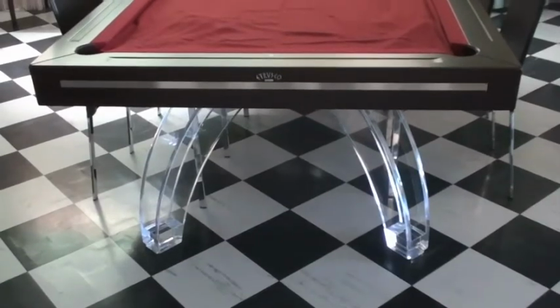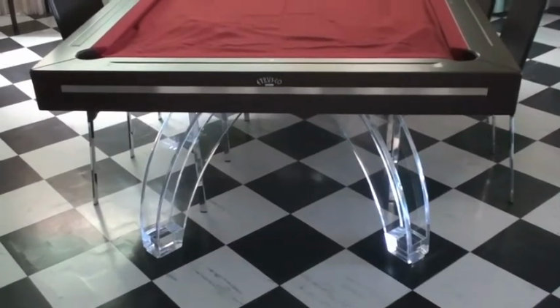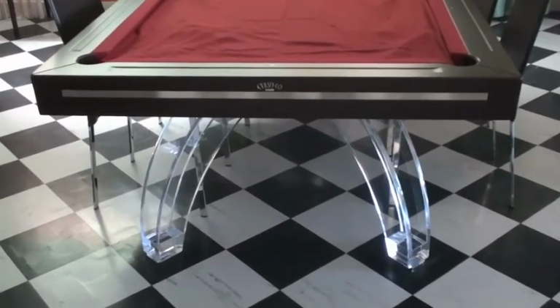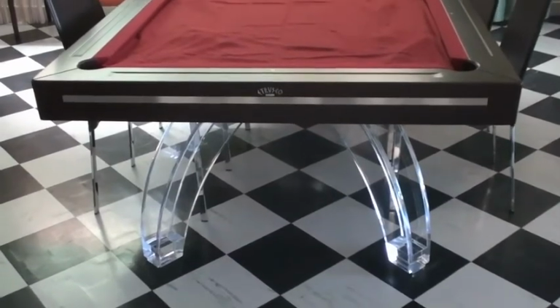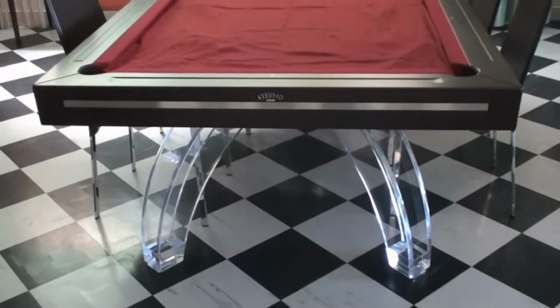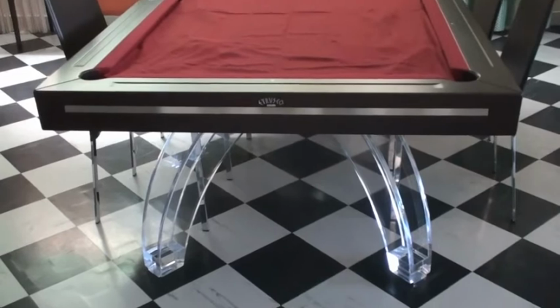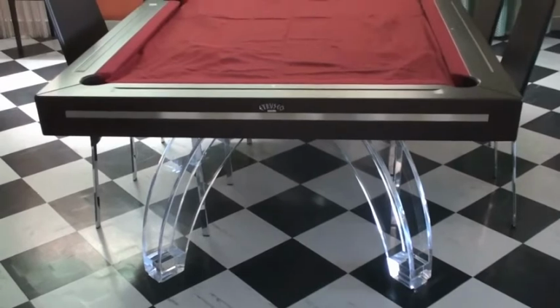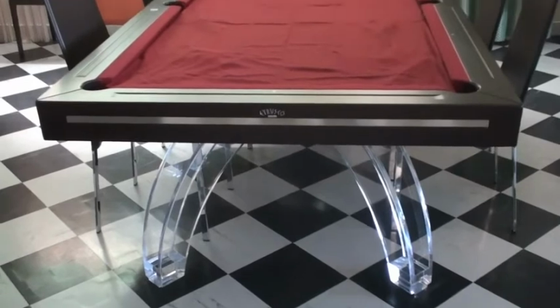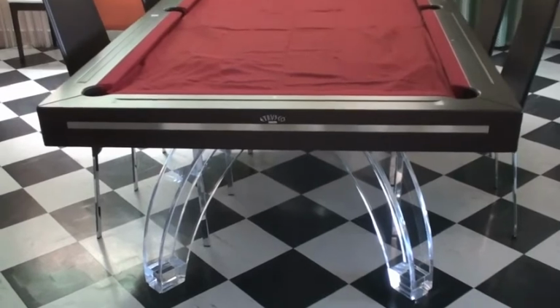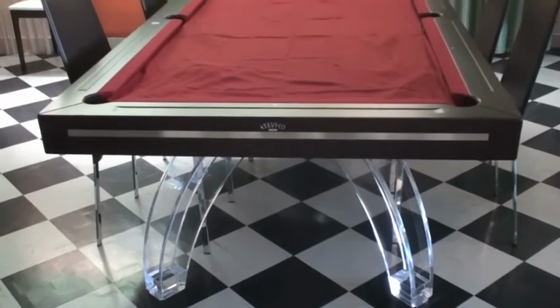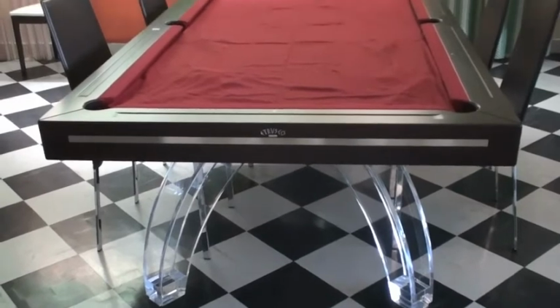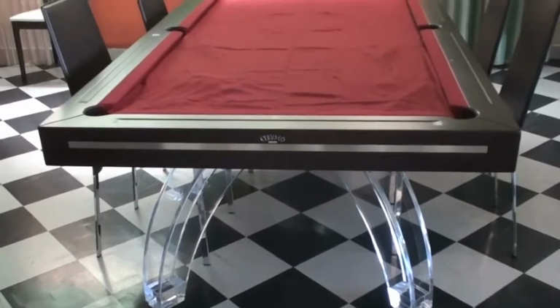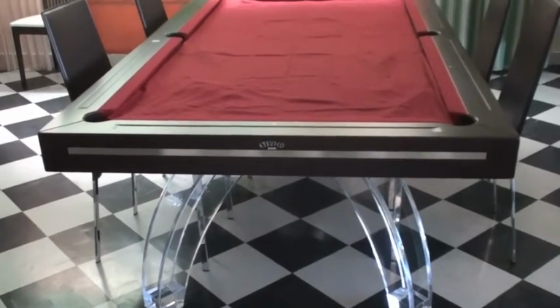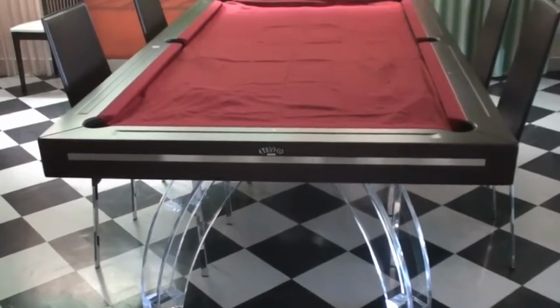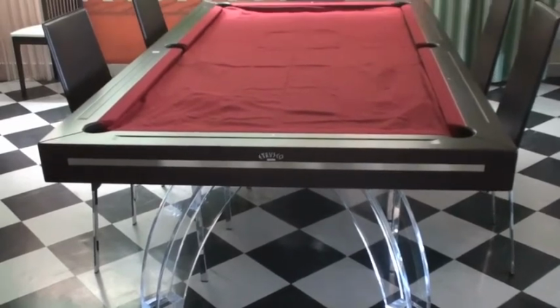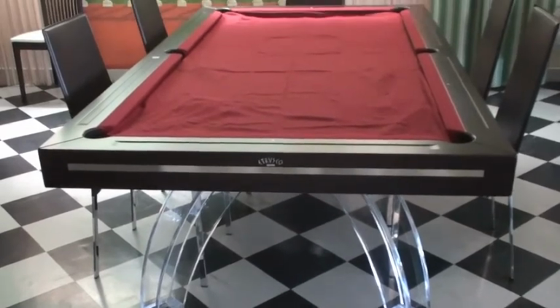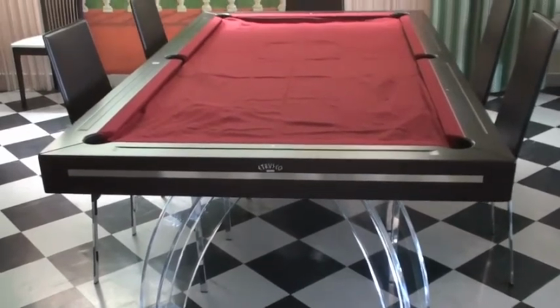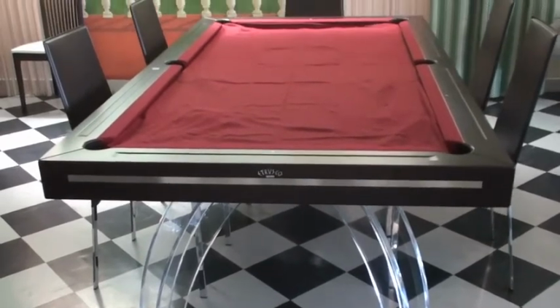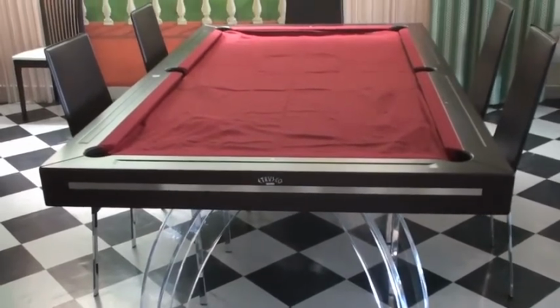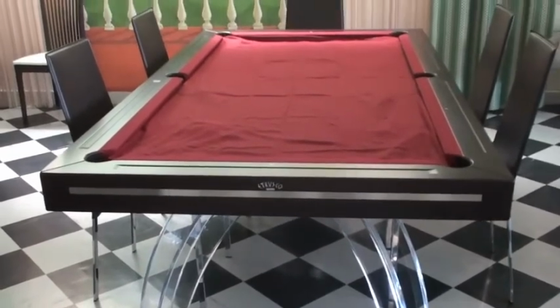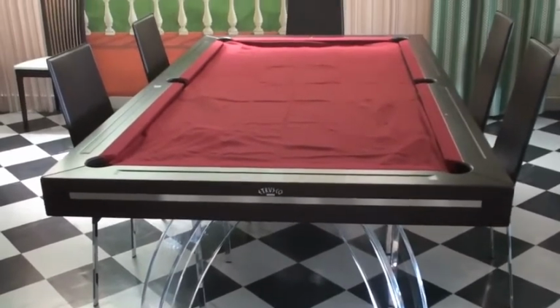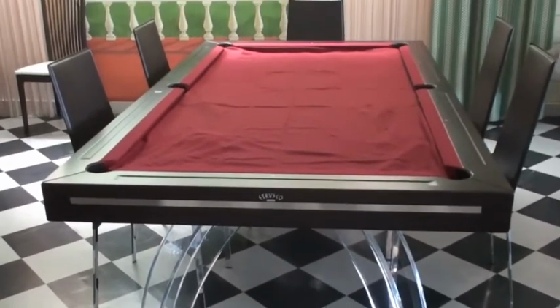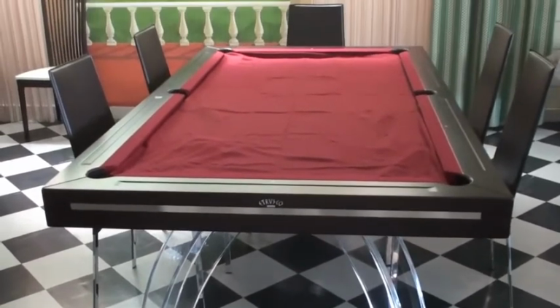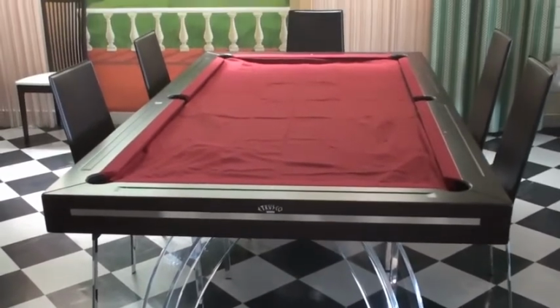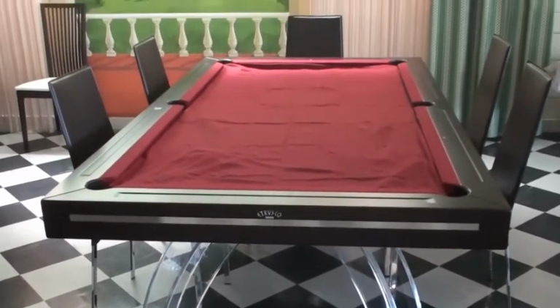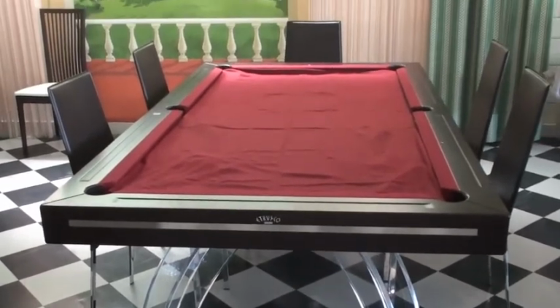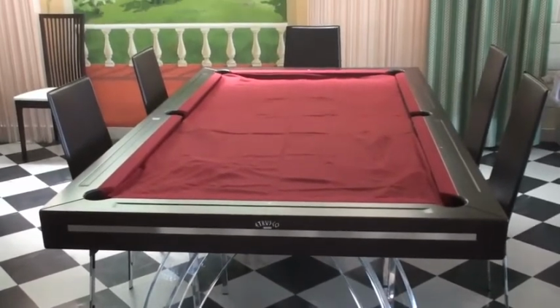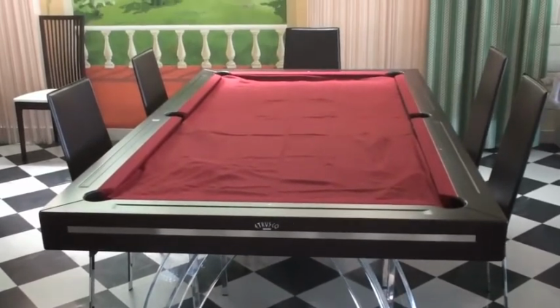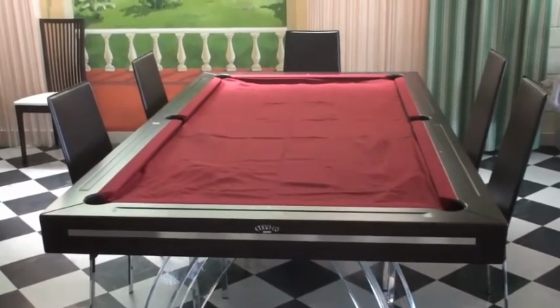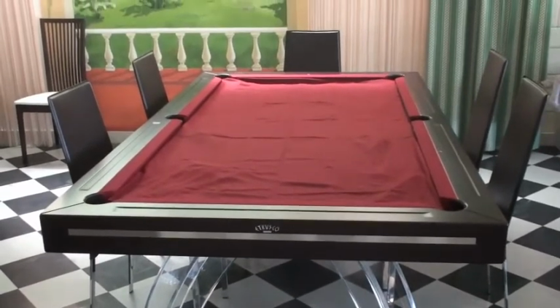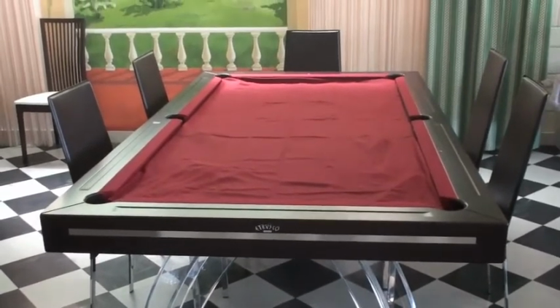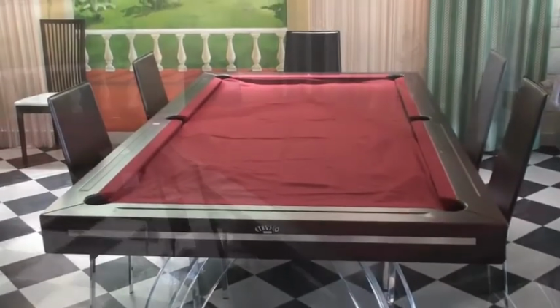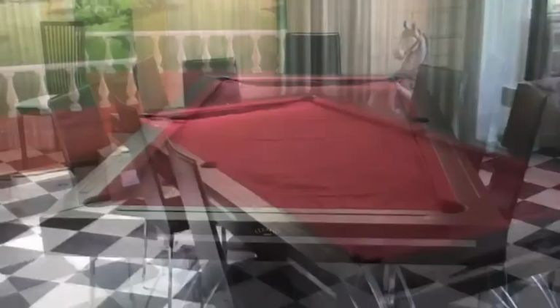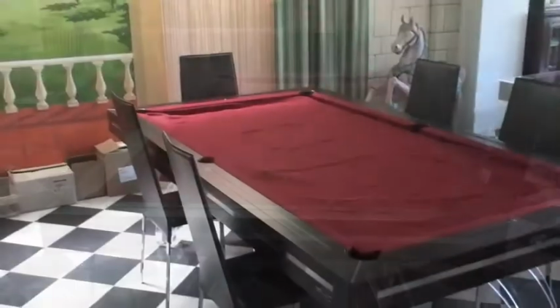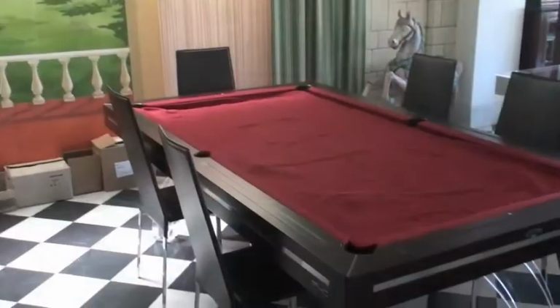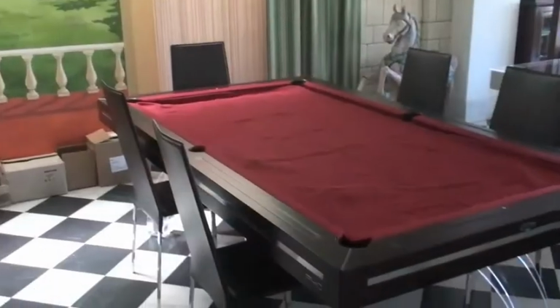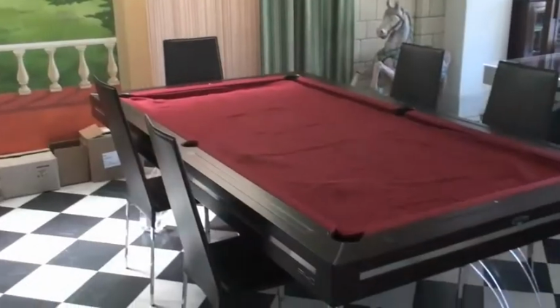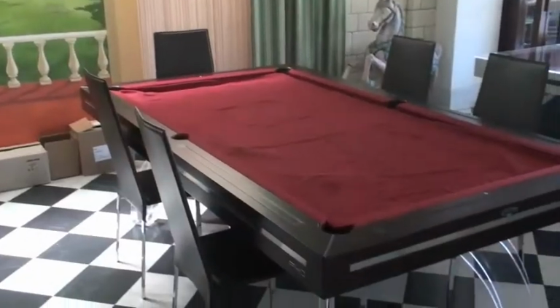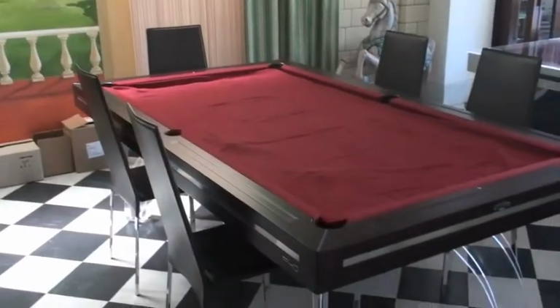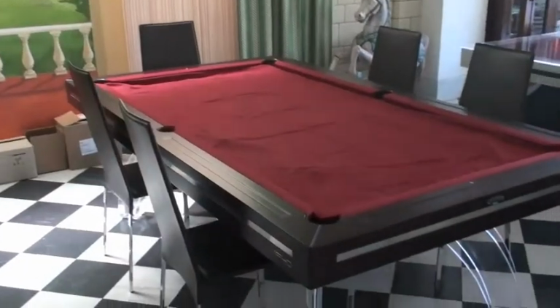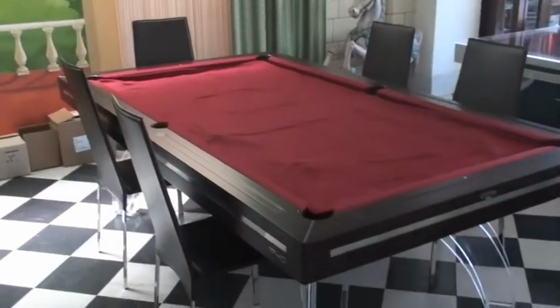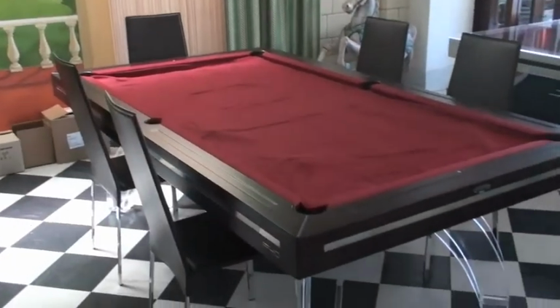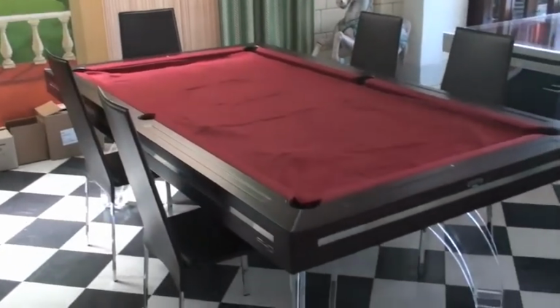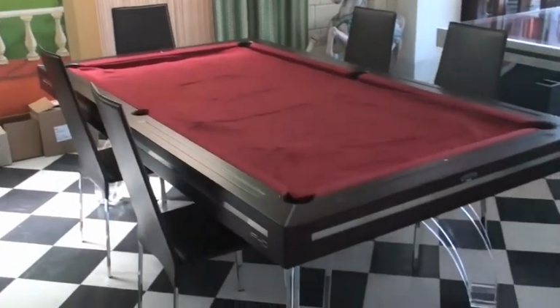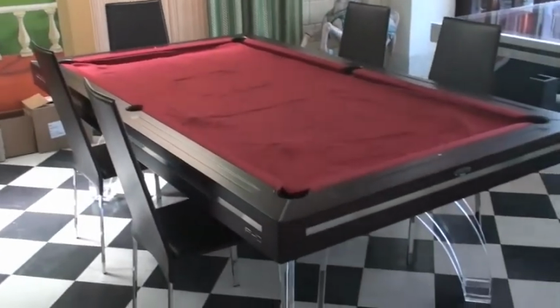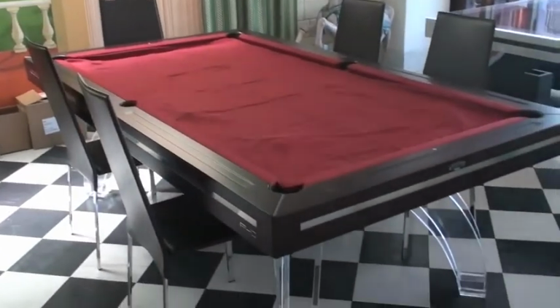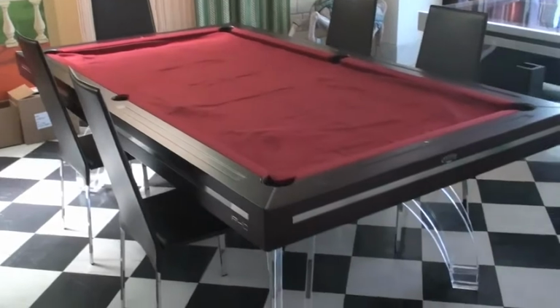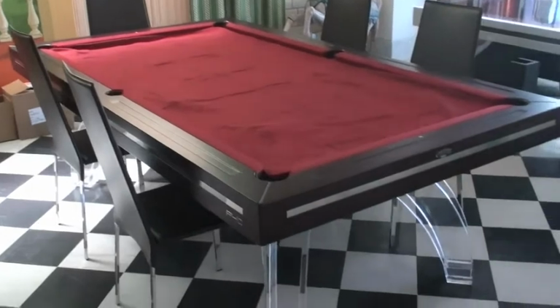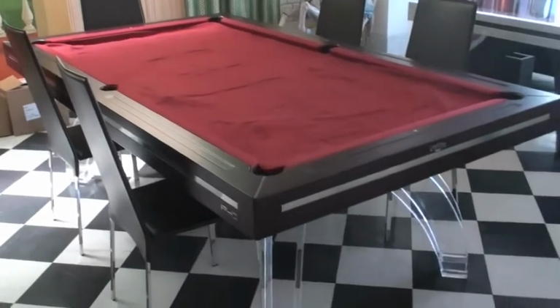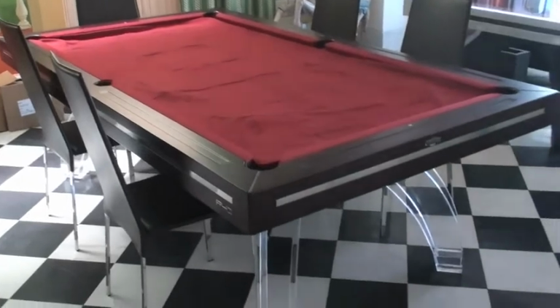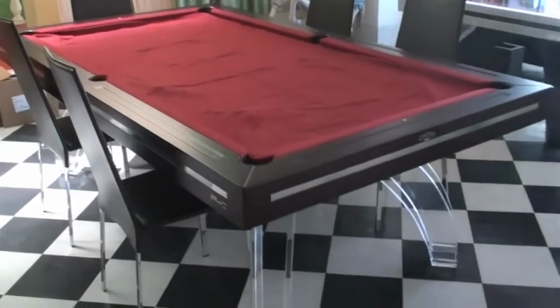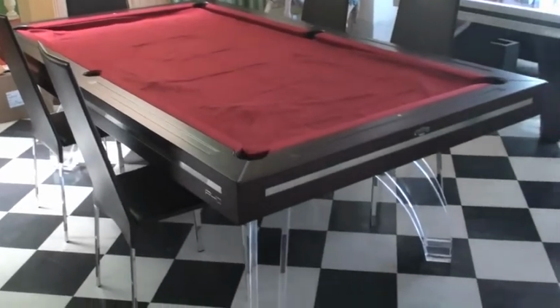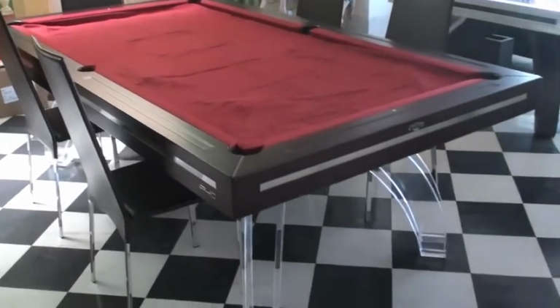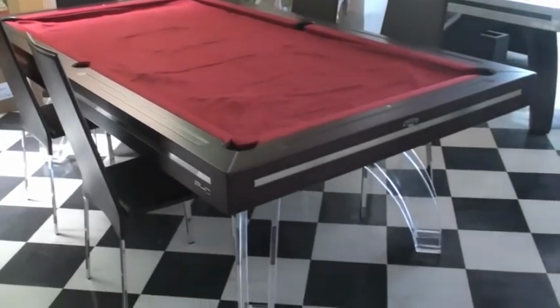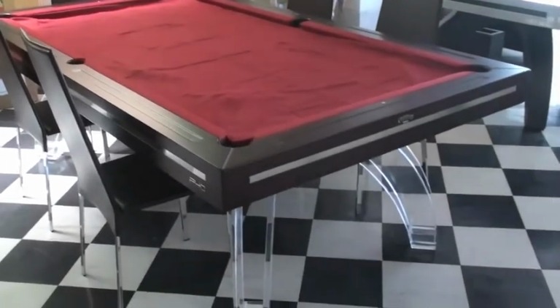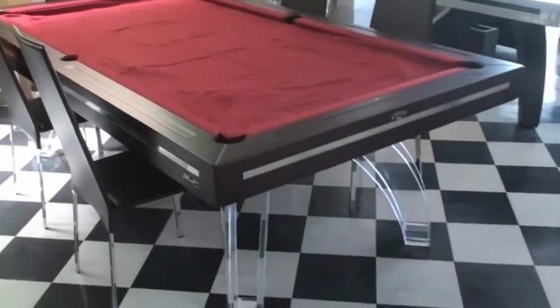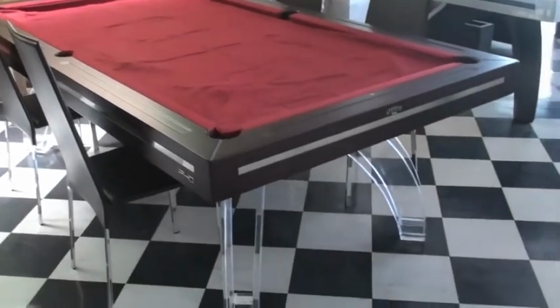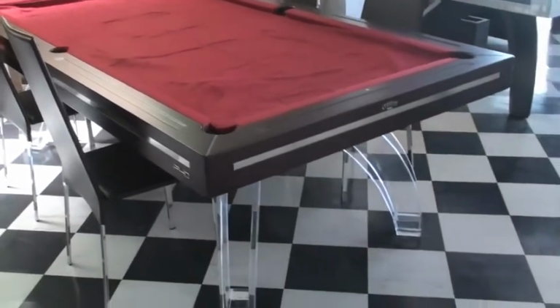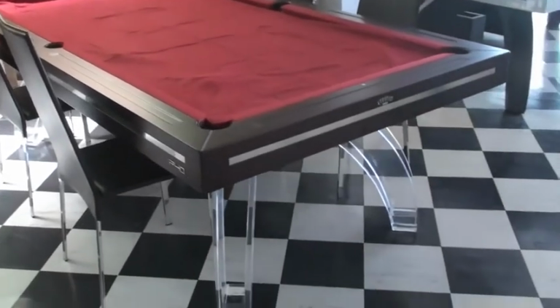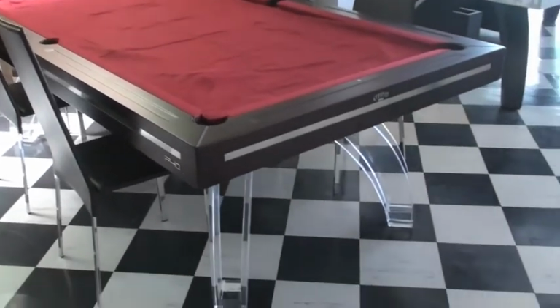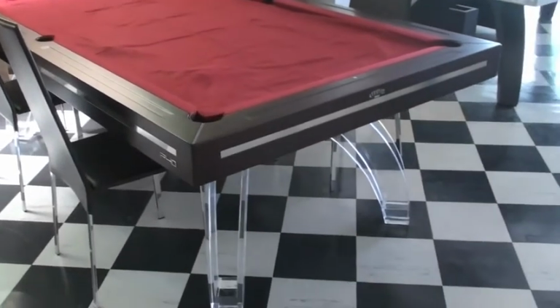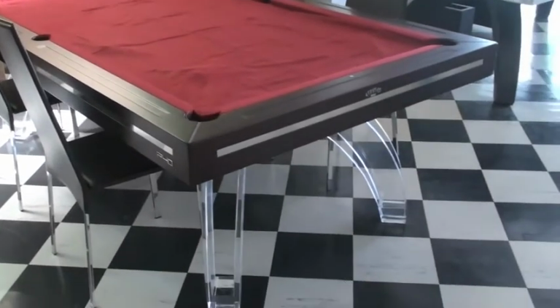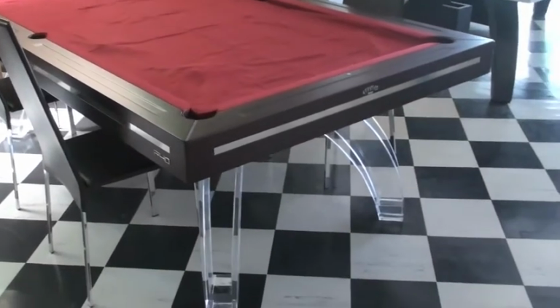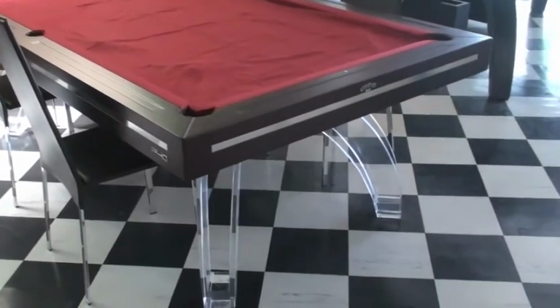You'll have noticed that the cloth looks a bit gathered on the table — it's just so that the tables can easily be taken down and reinstalled somewhere else in the showroom.